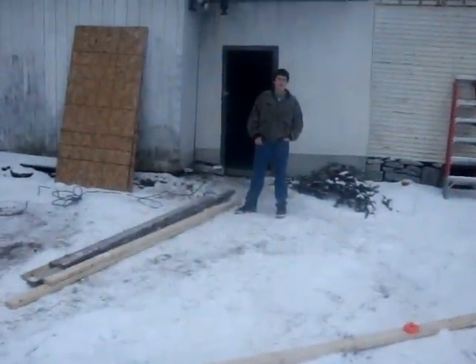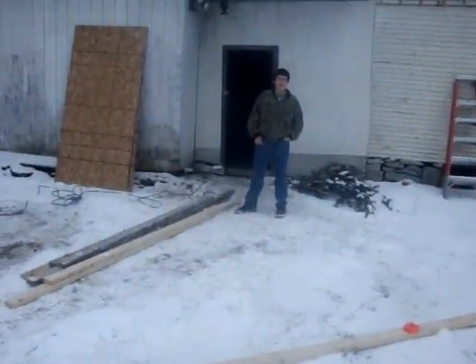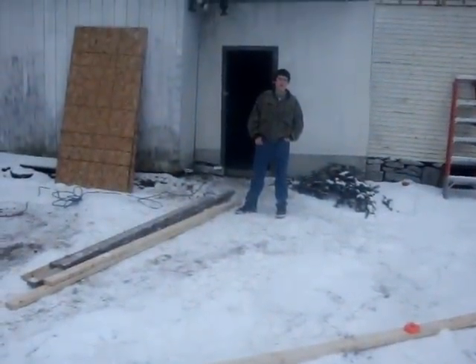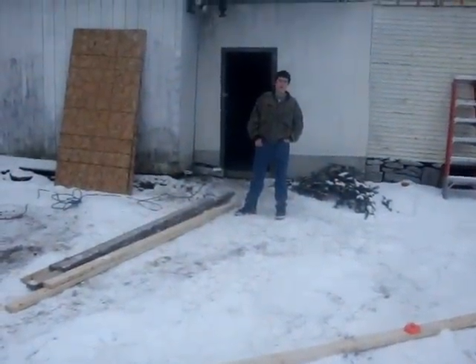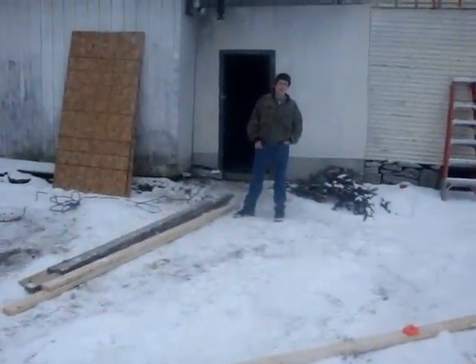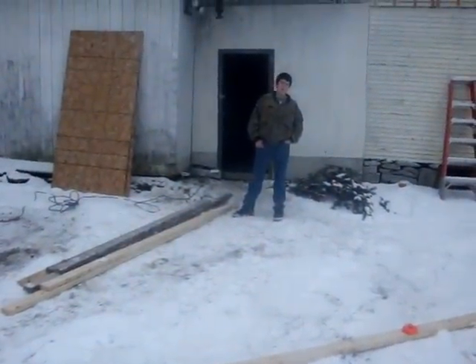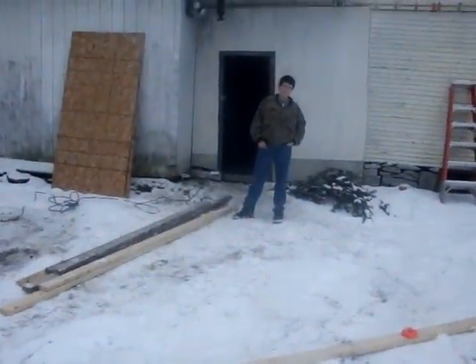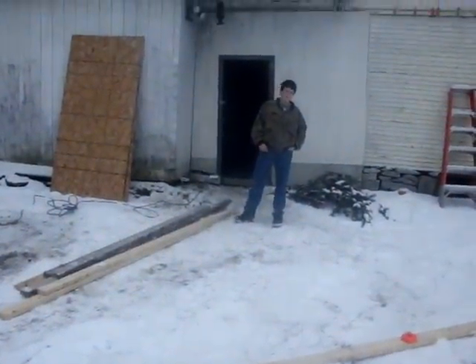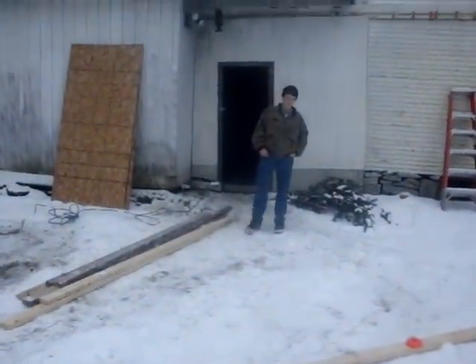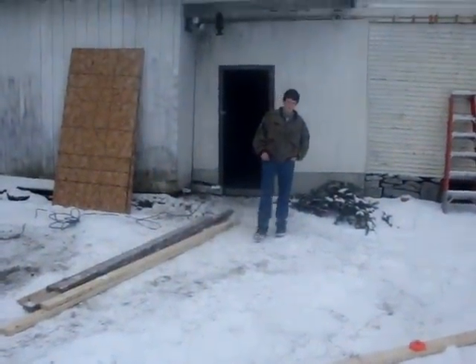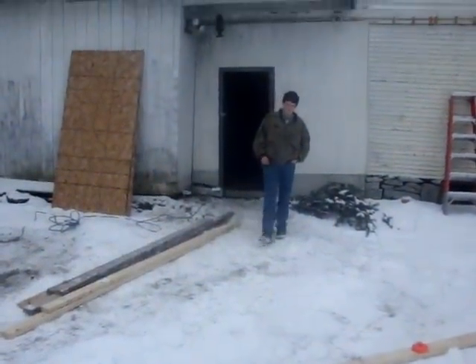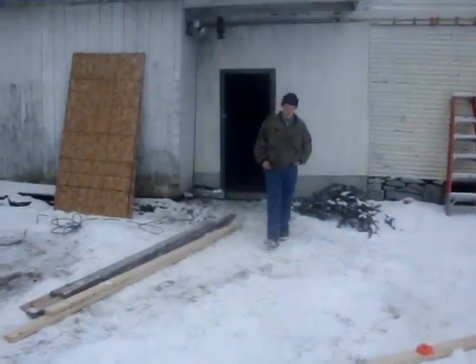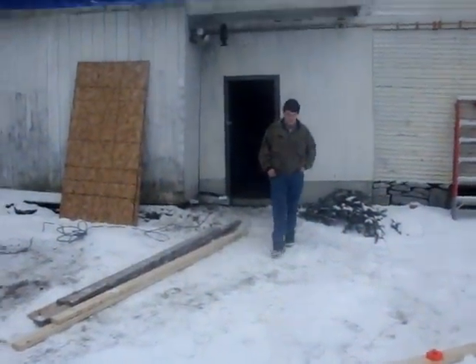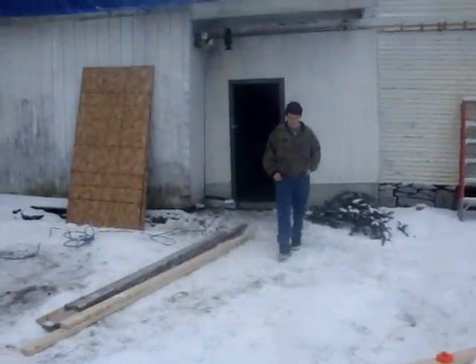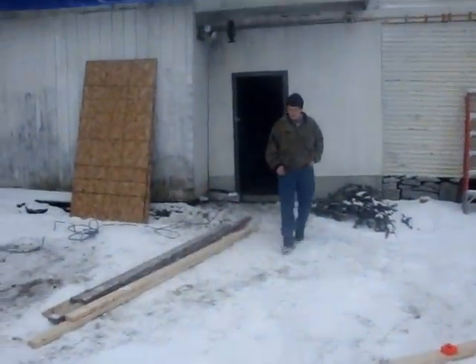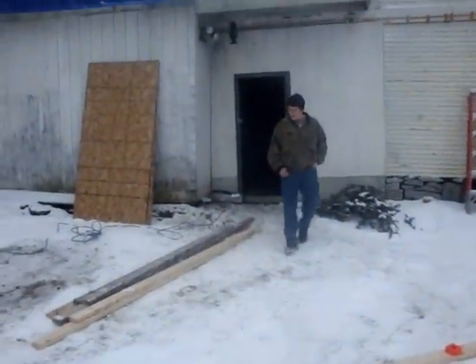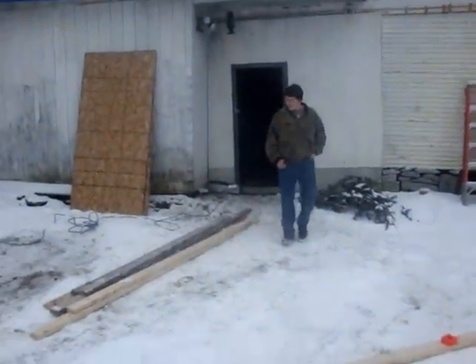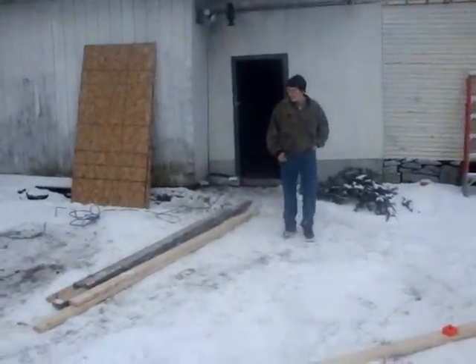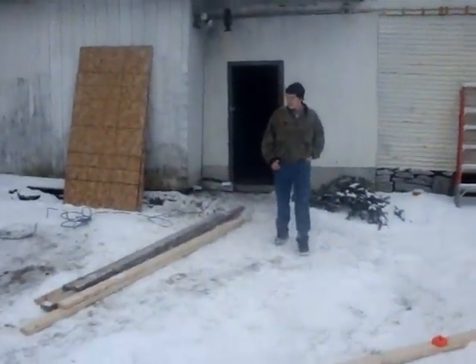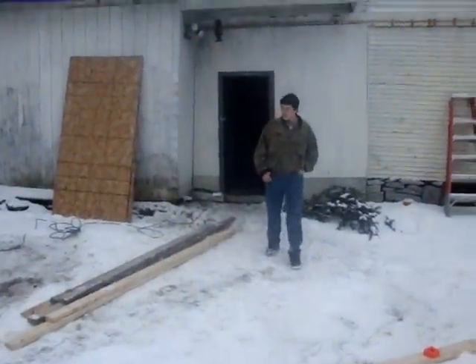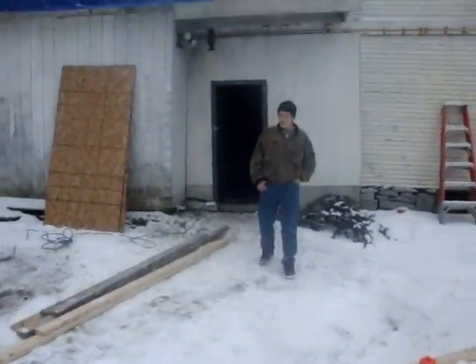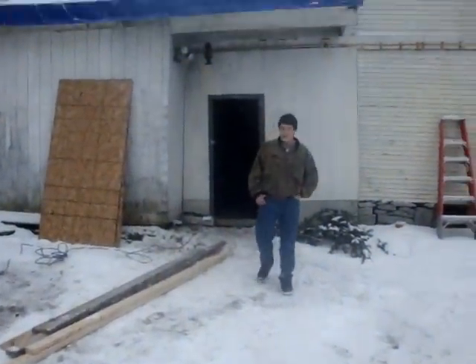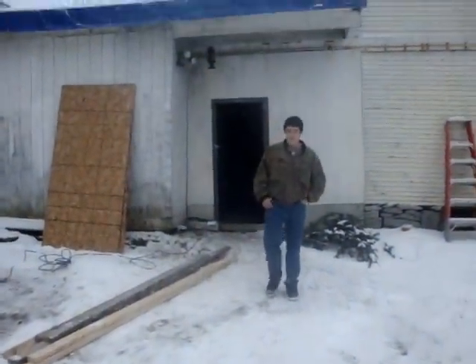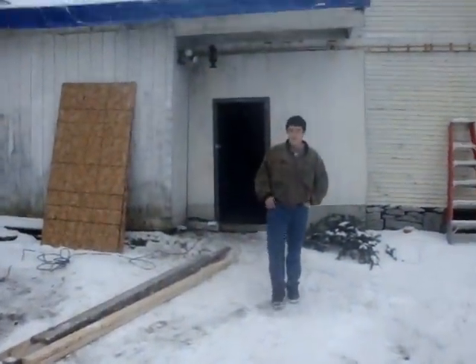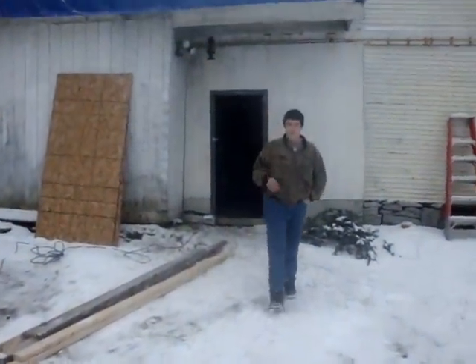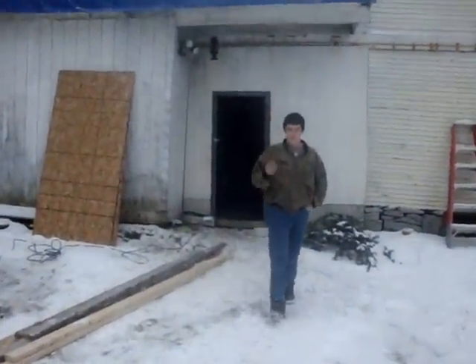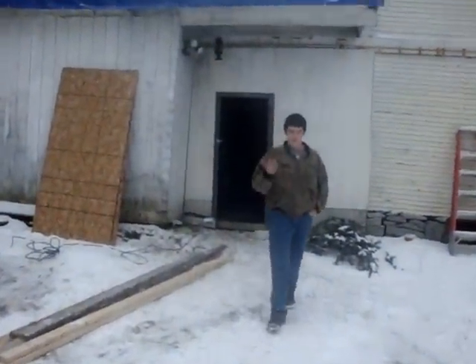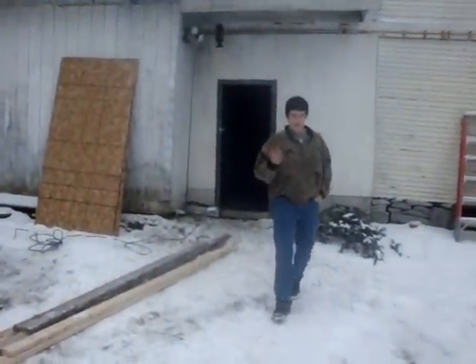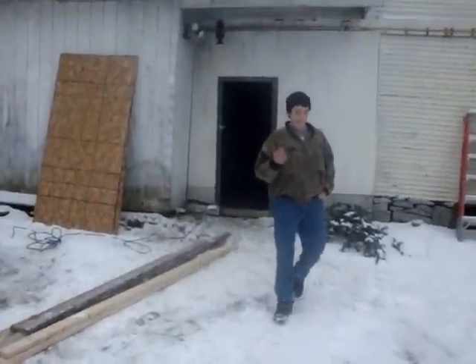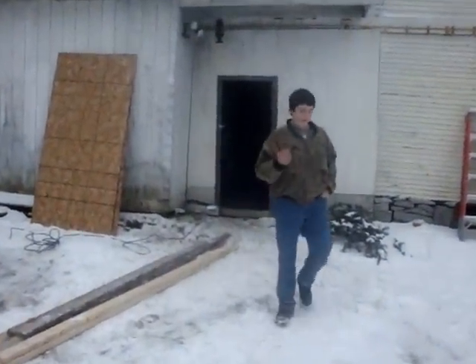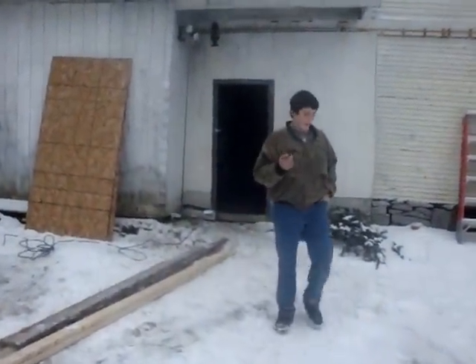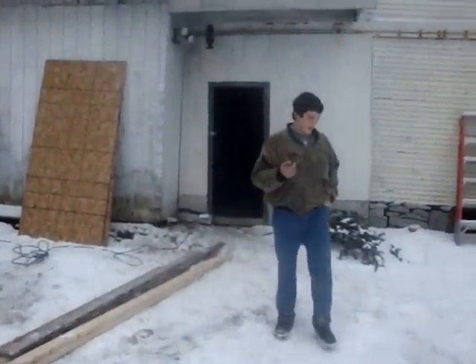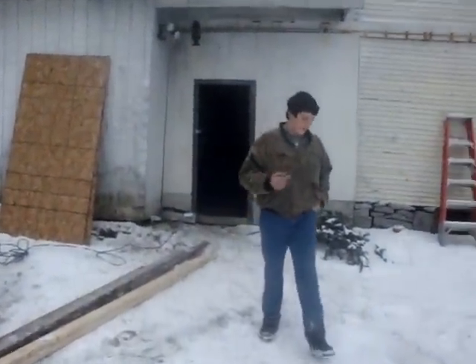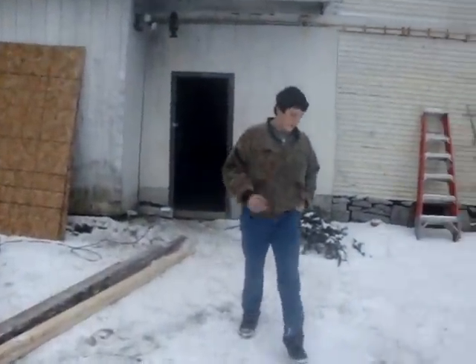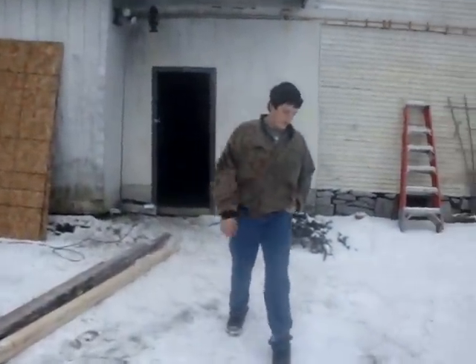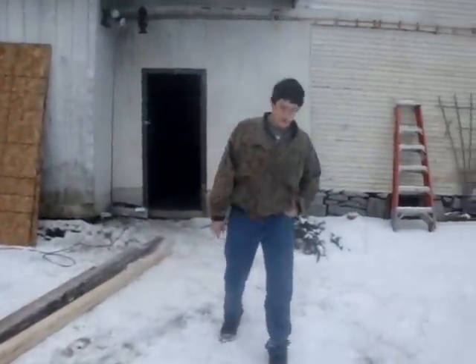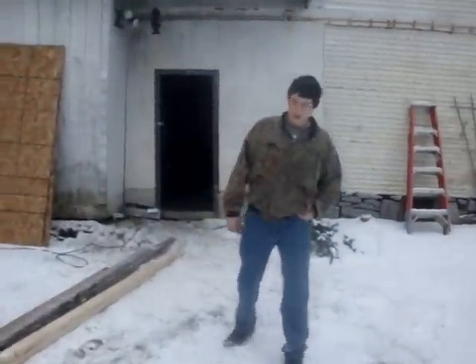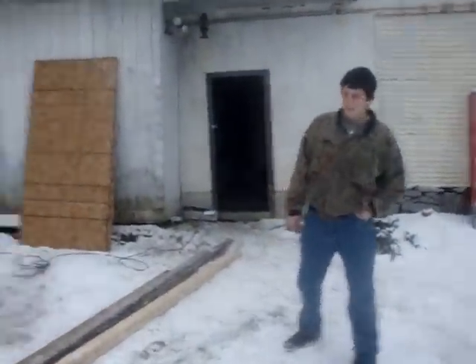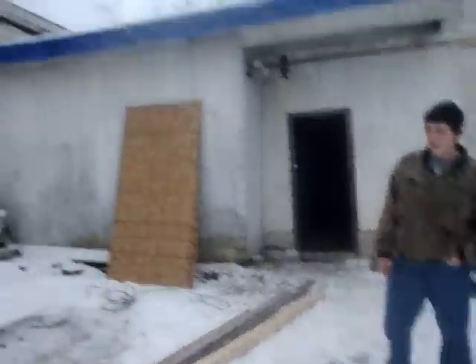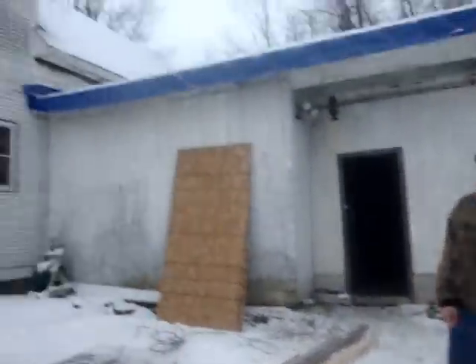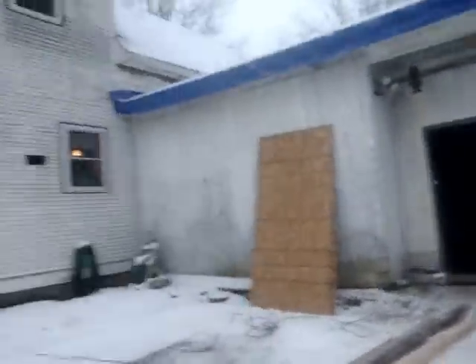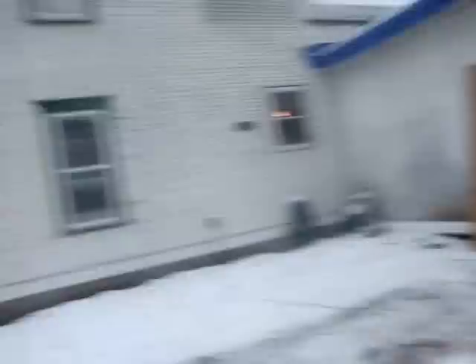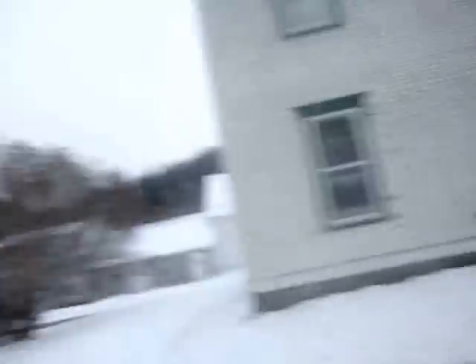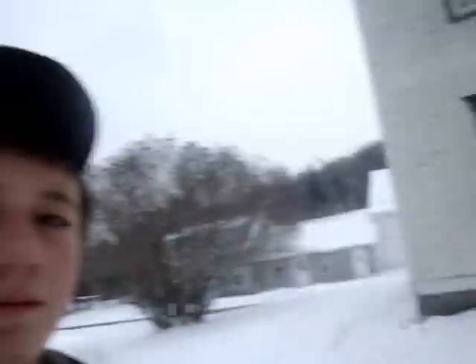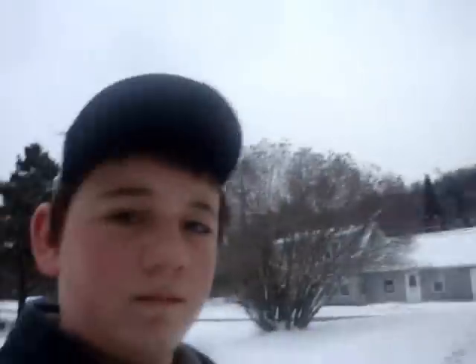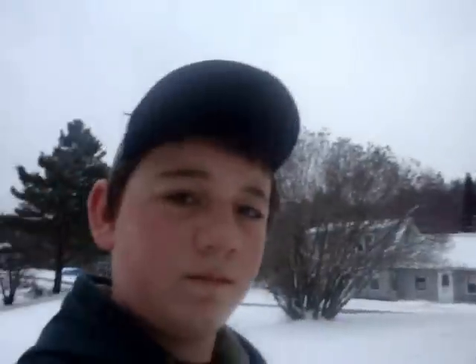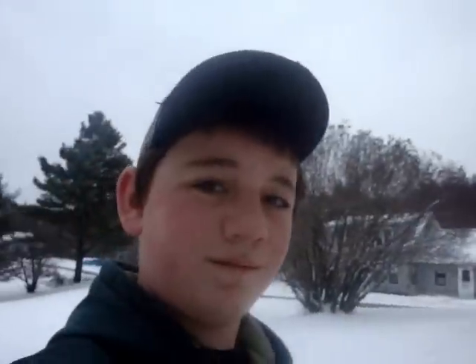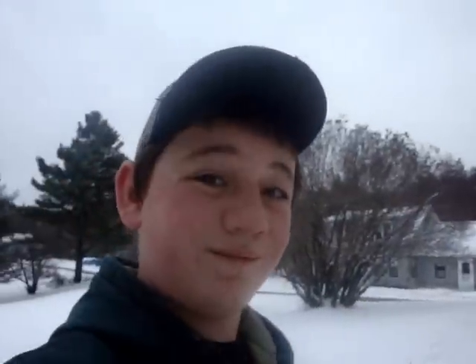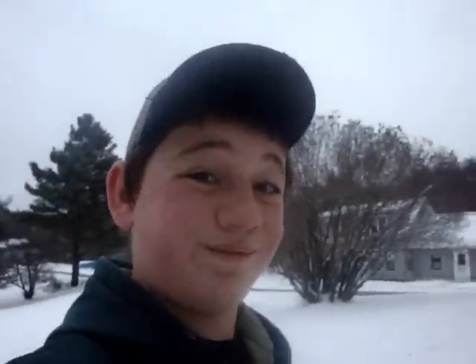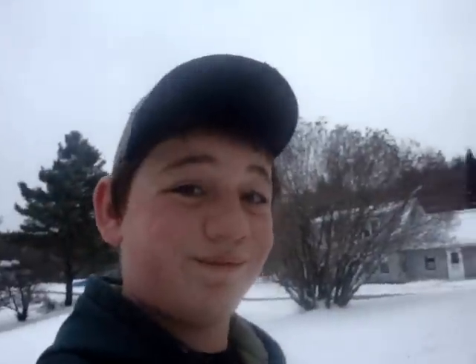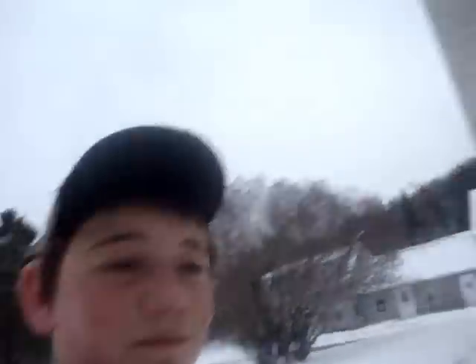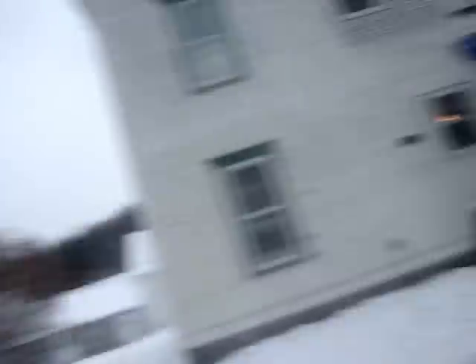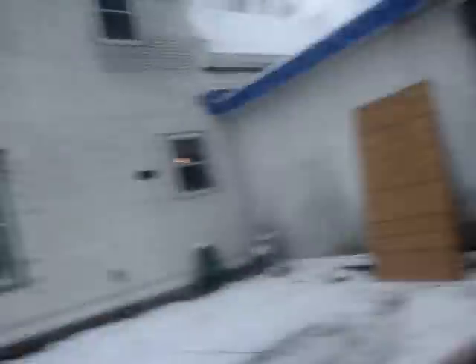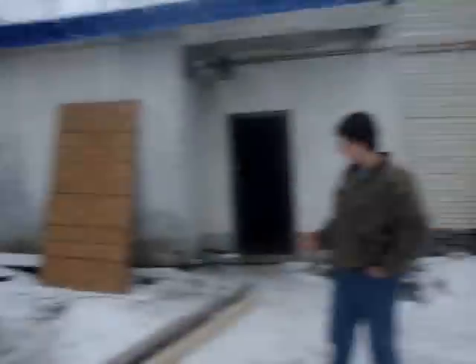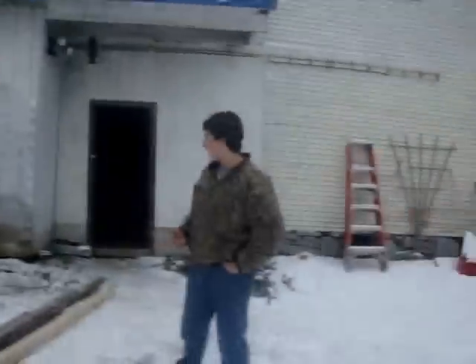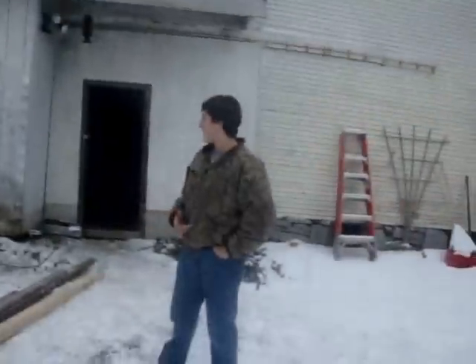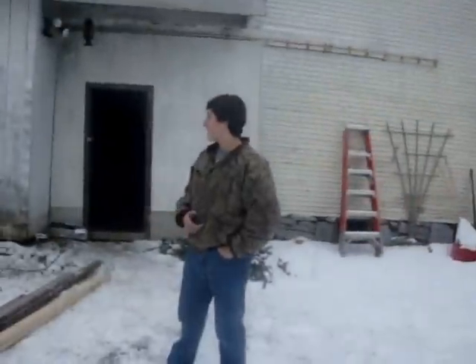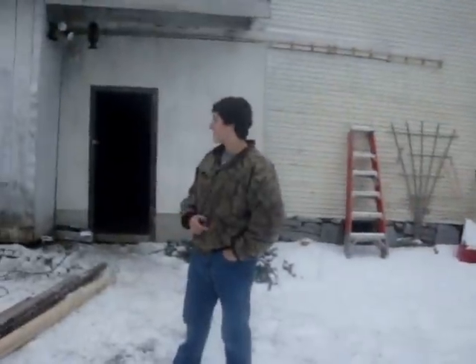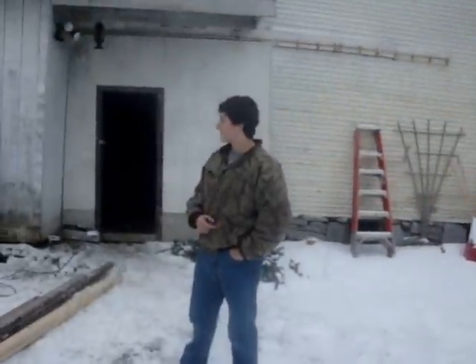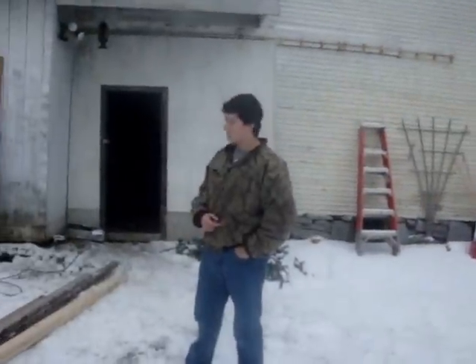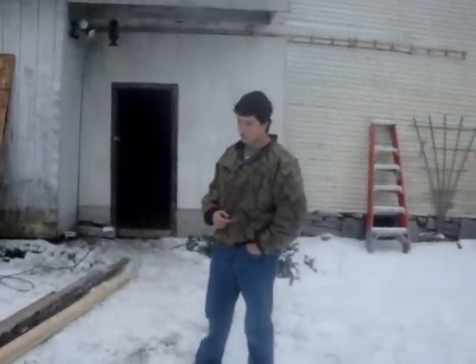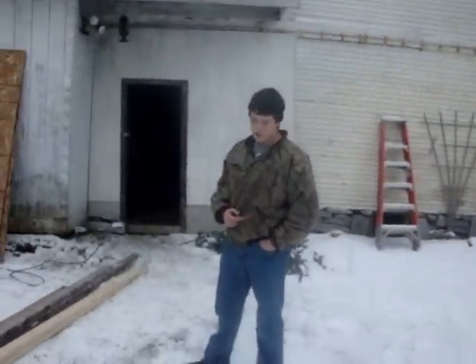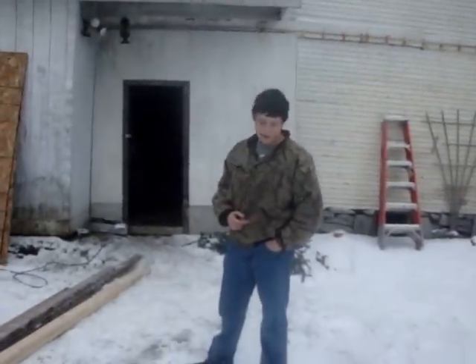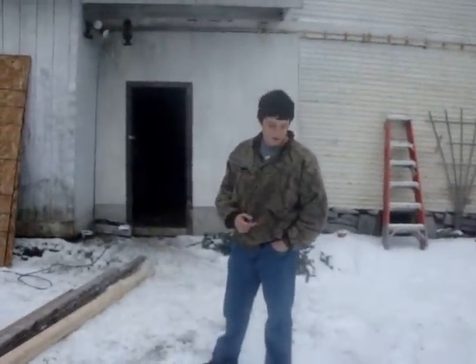Hey guys, this is Trappermat9. Today, me and Neil of Trappermat9's video — we are building an ice fishing shanty.